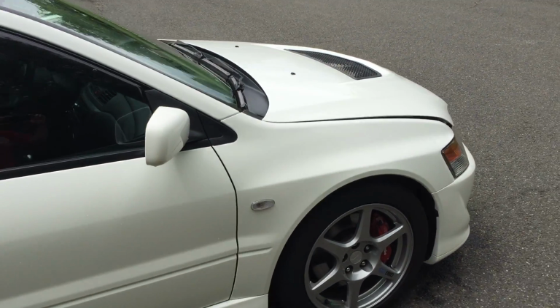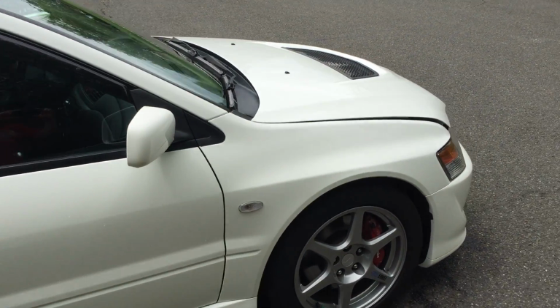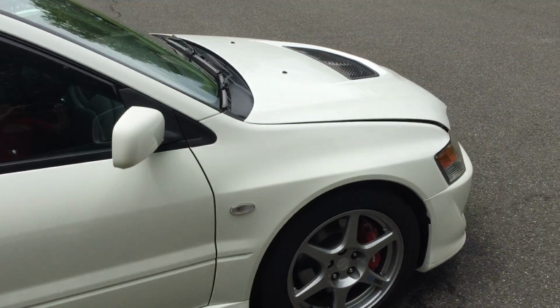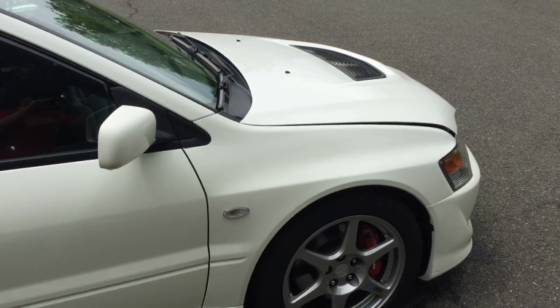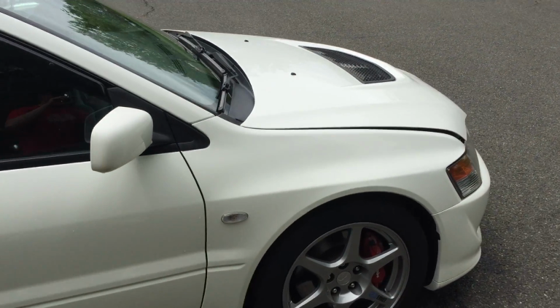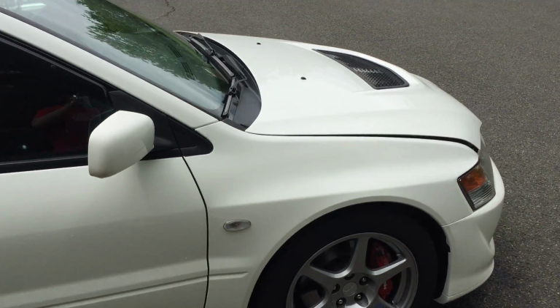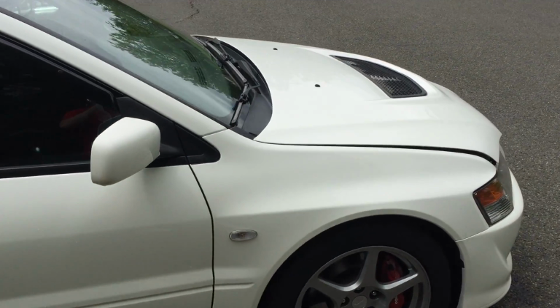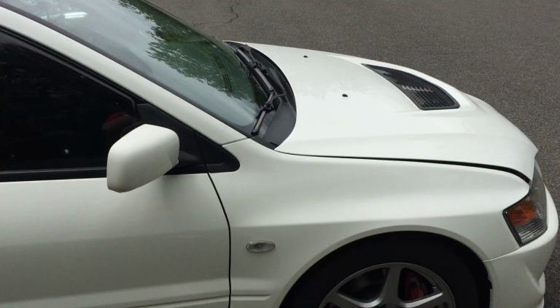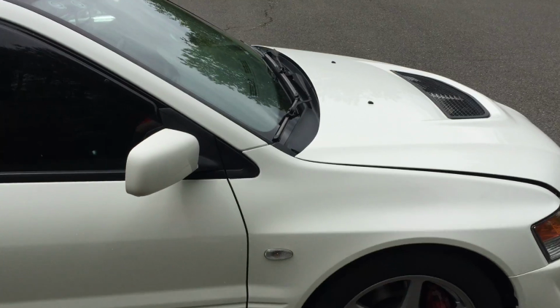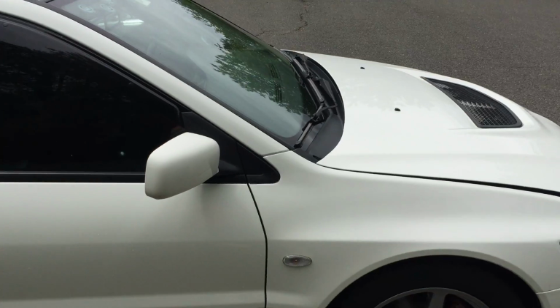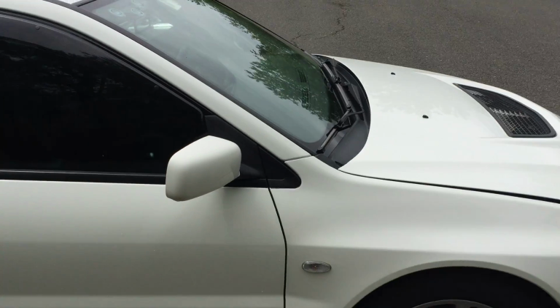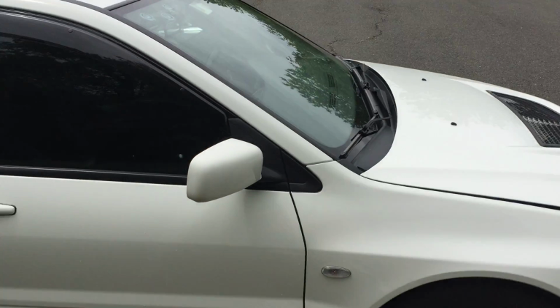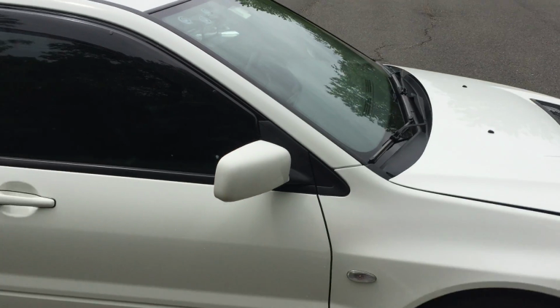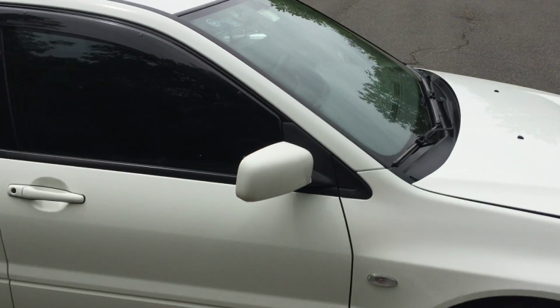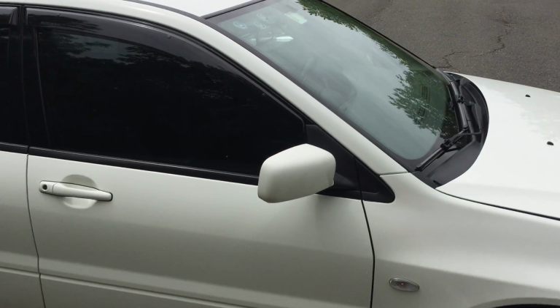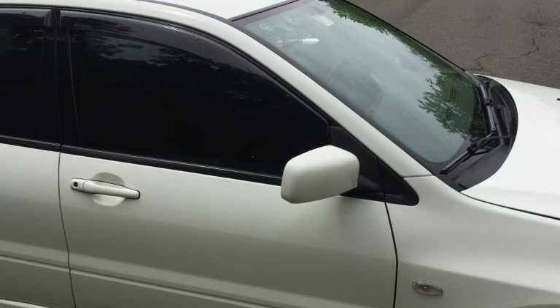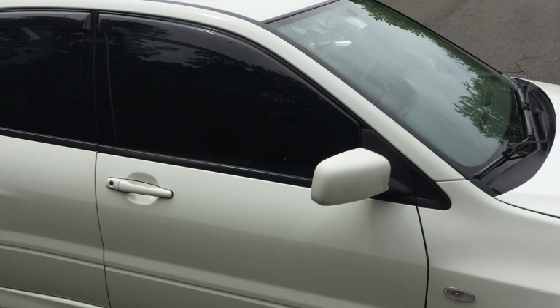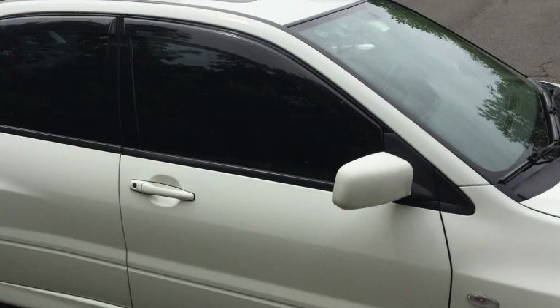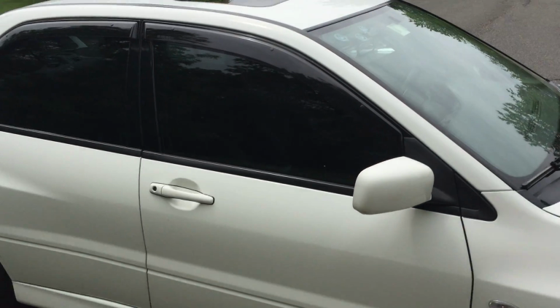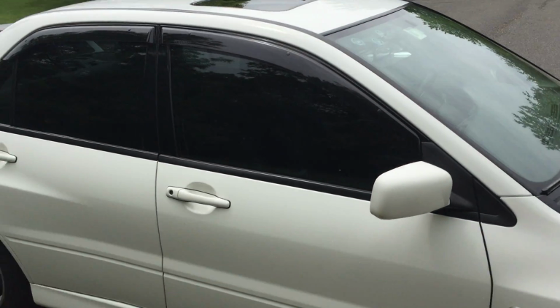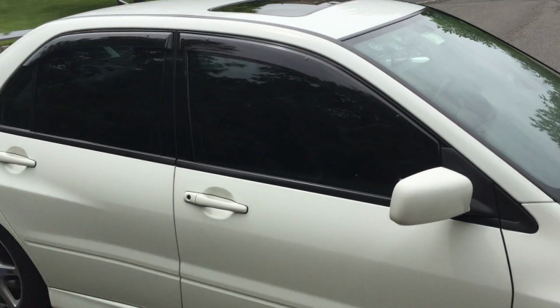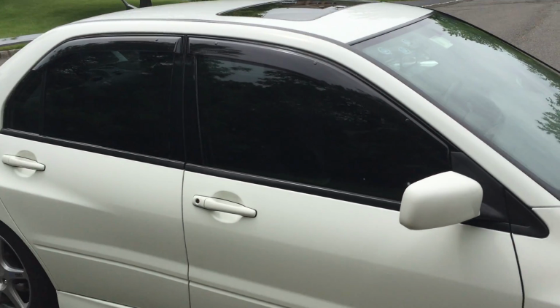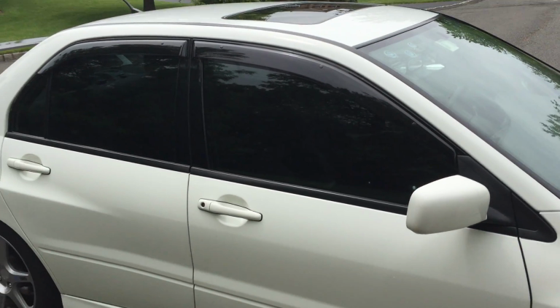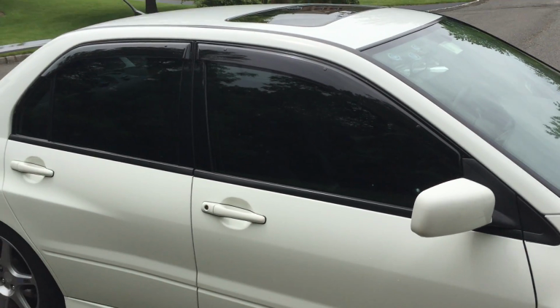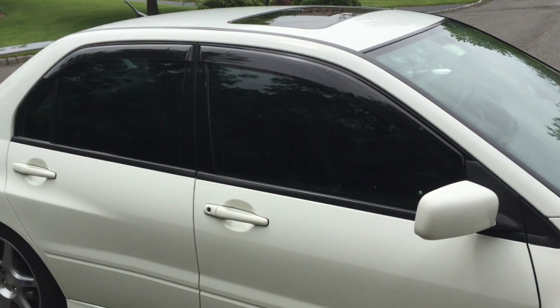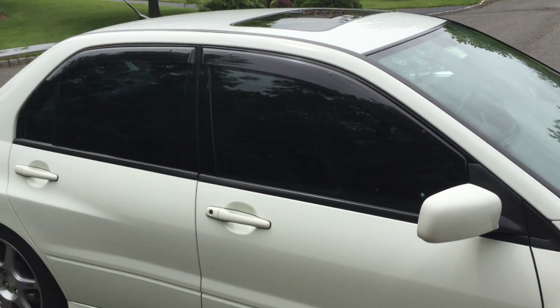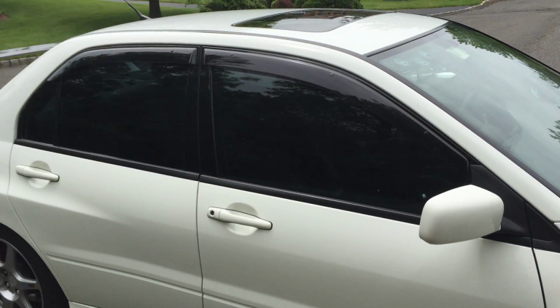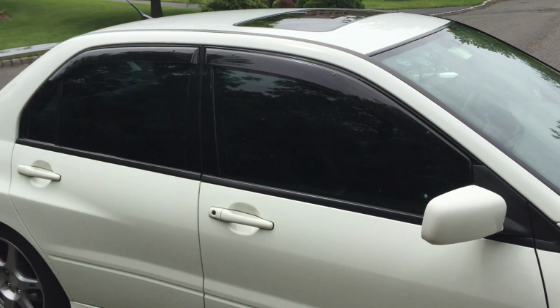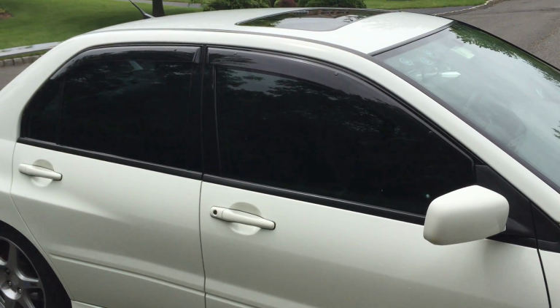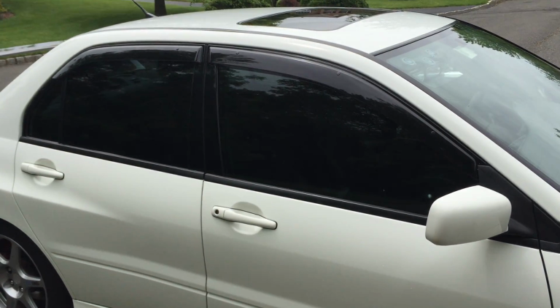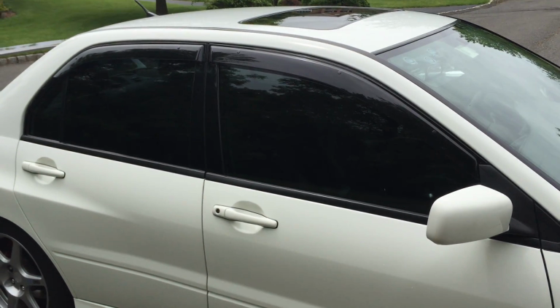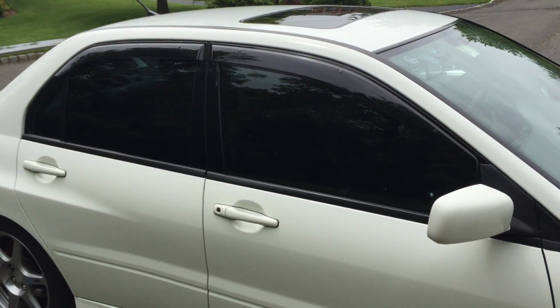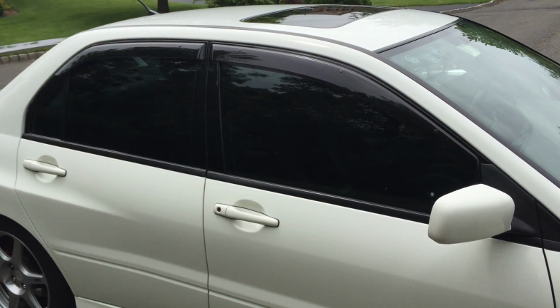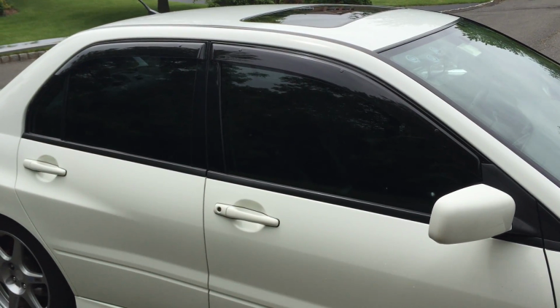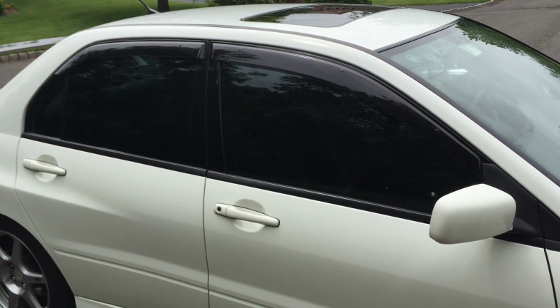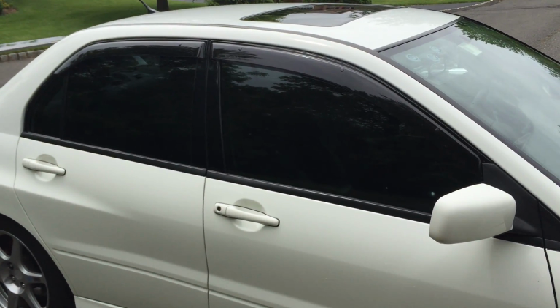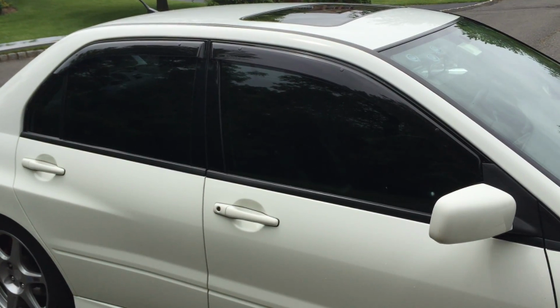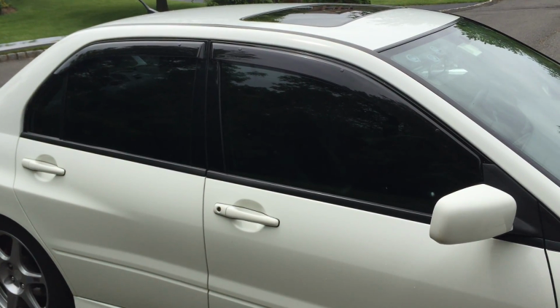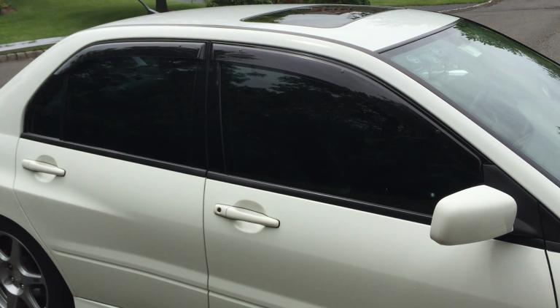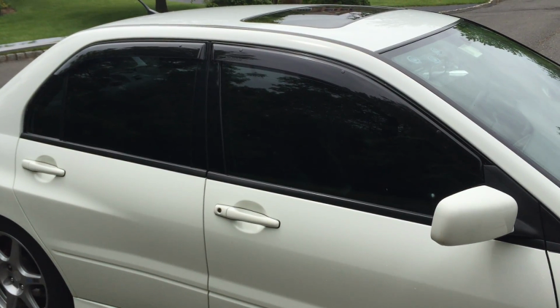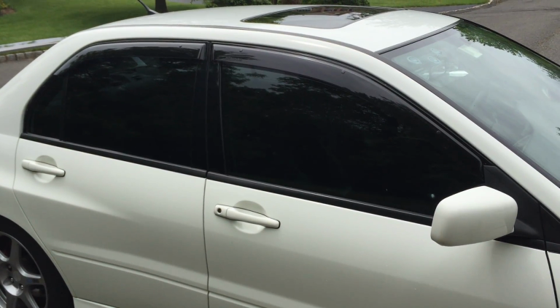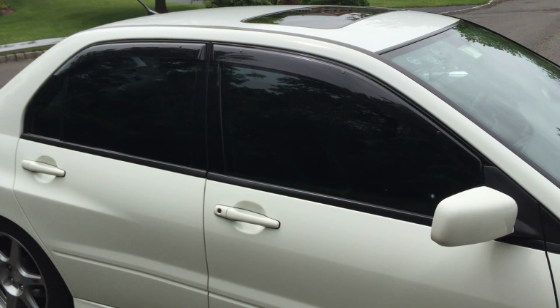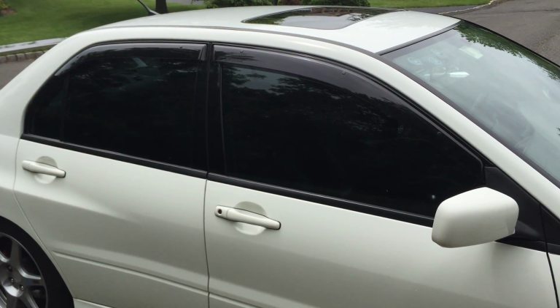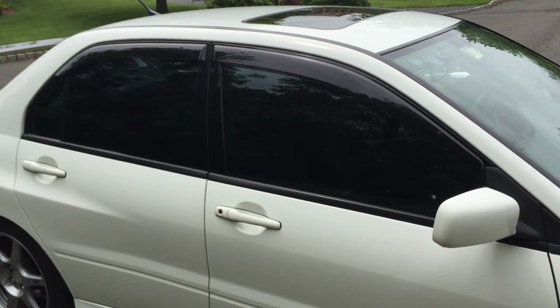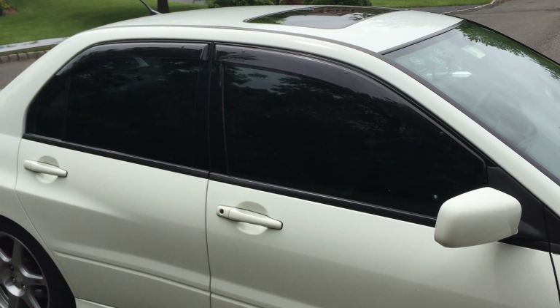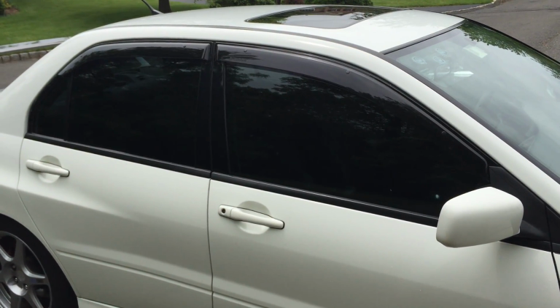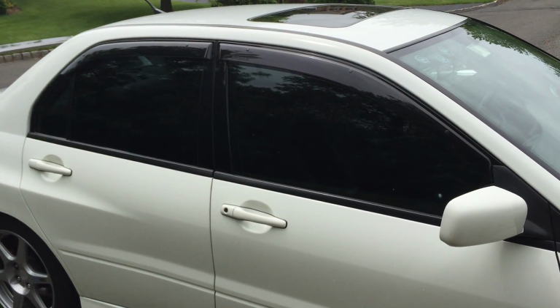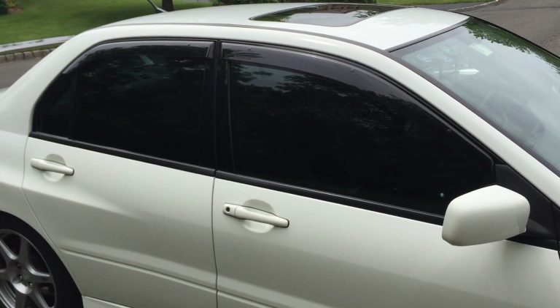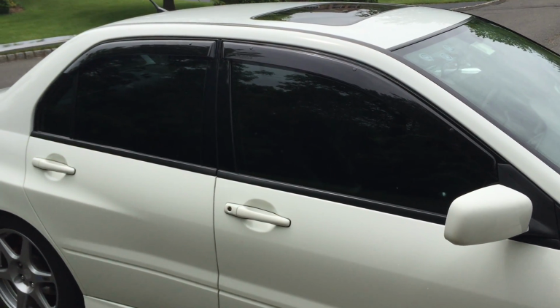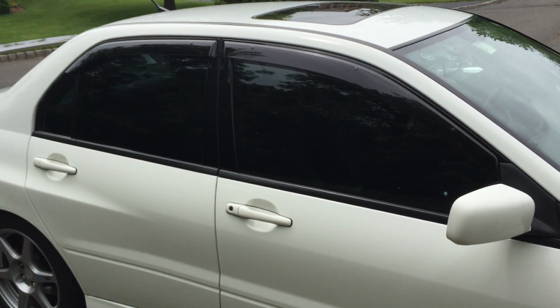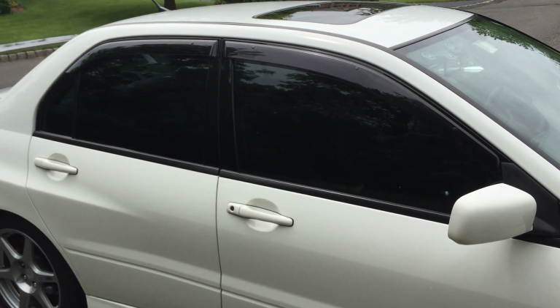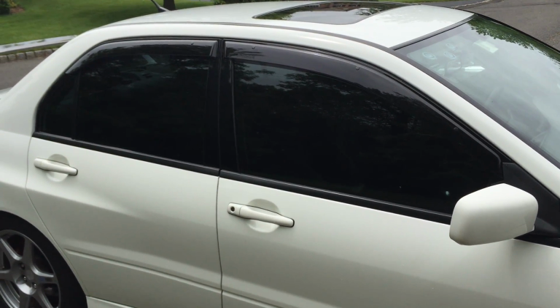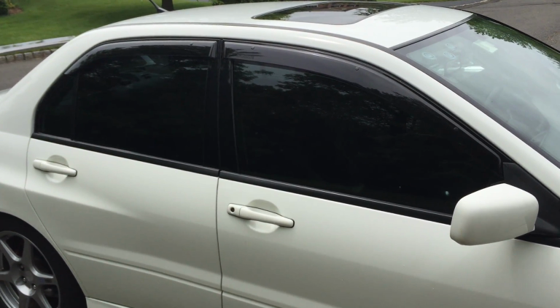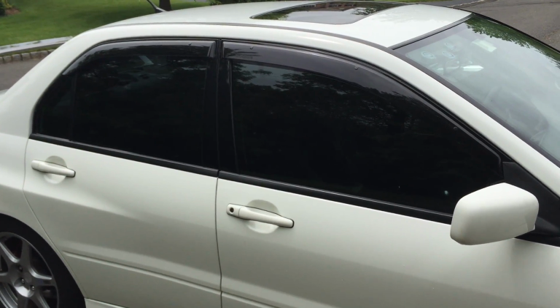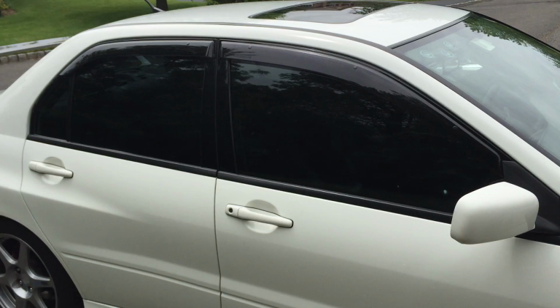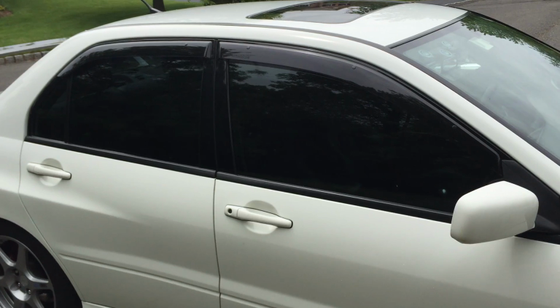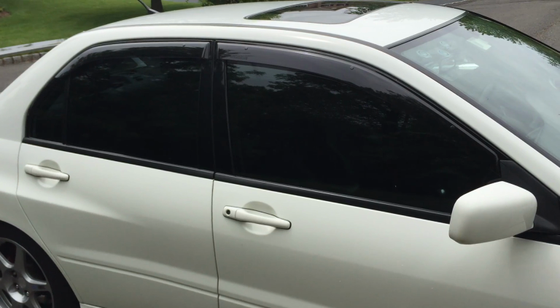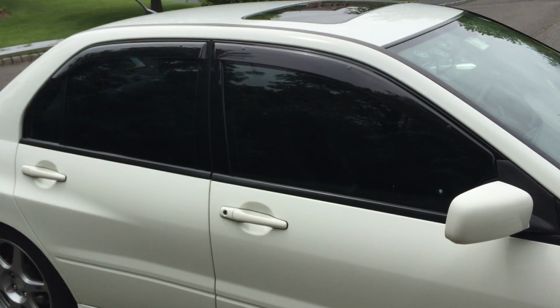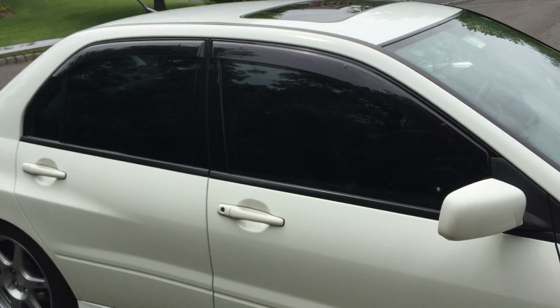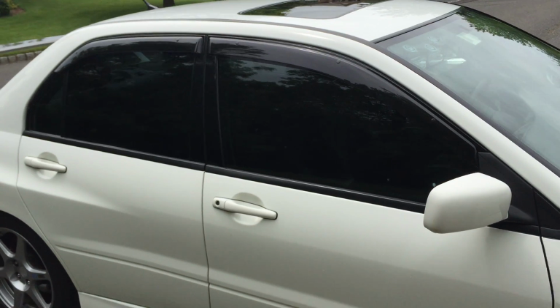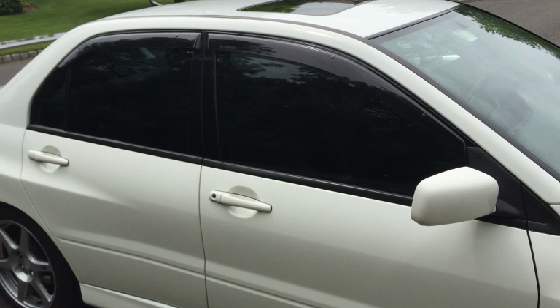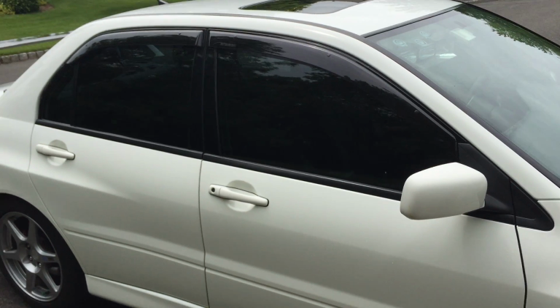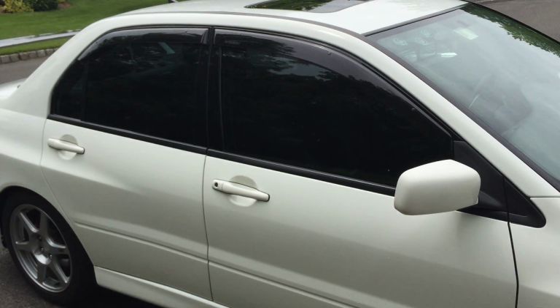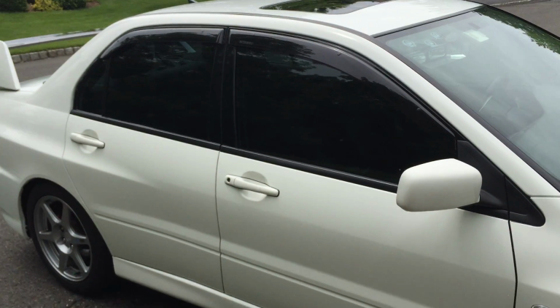It's got tints on it all around — Johnson Johnson tints, full-time lifetime warranty on them.